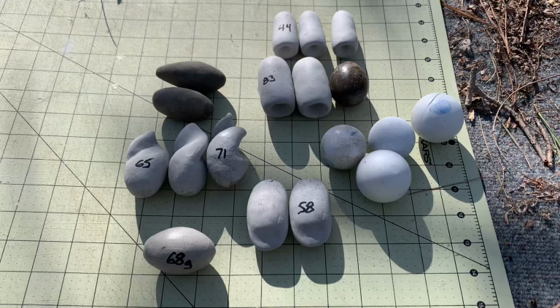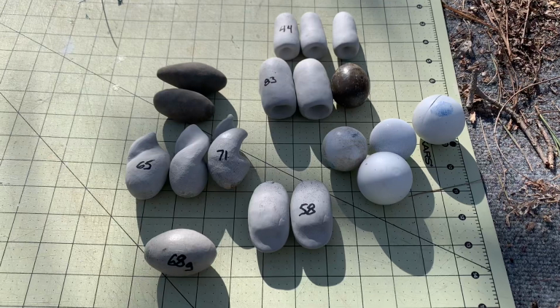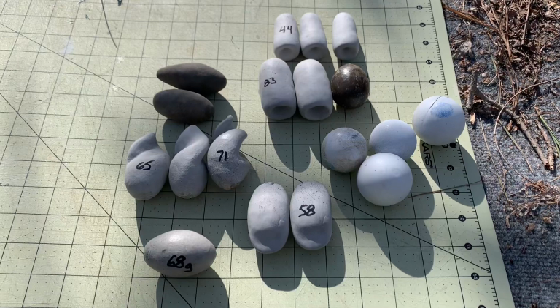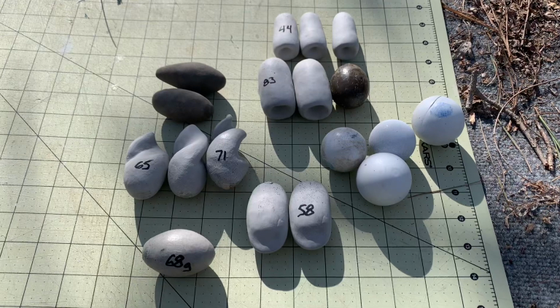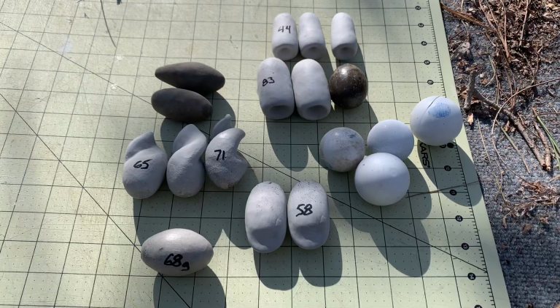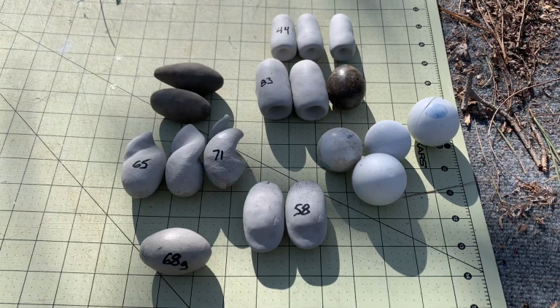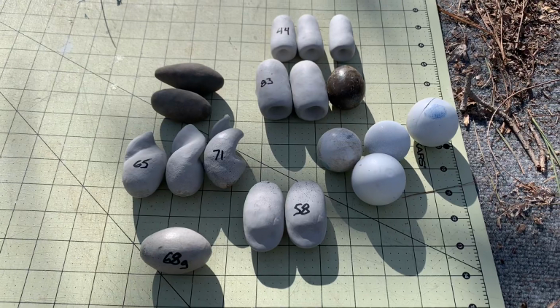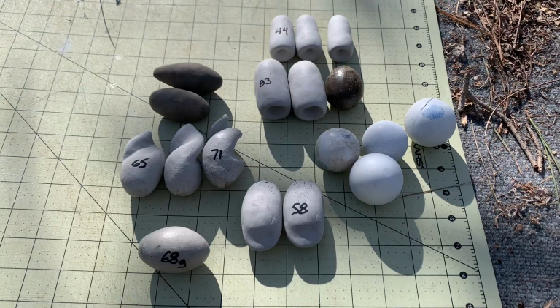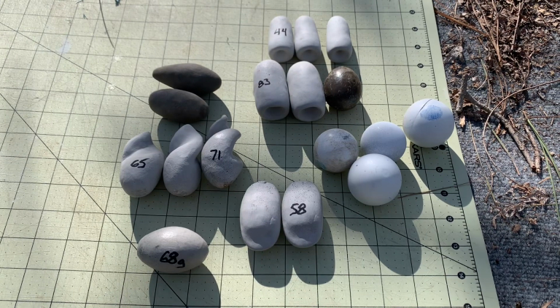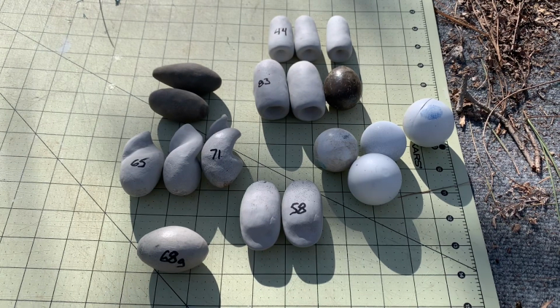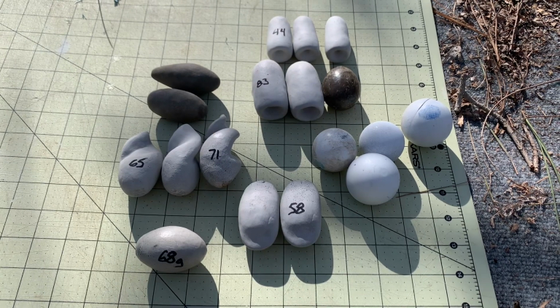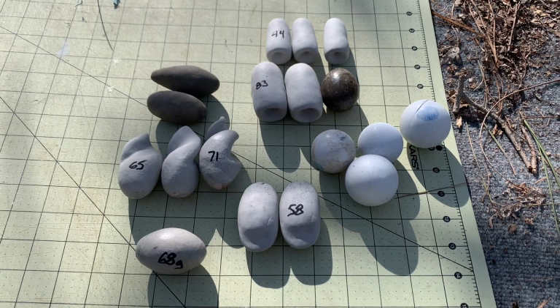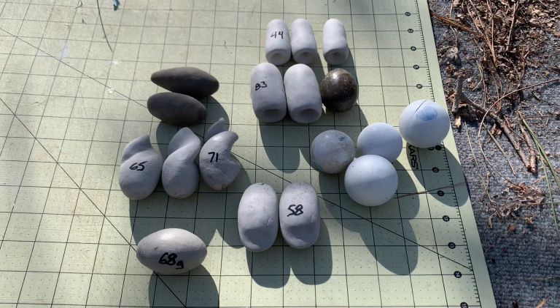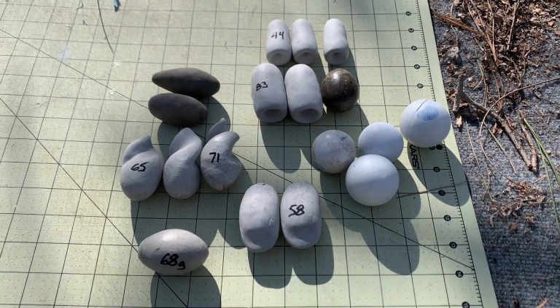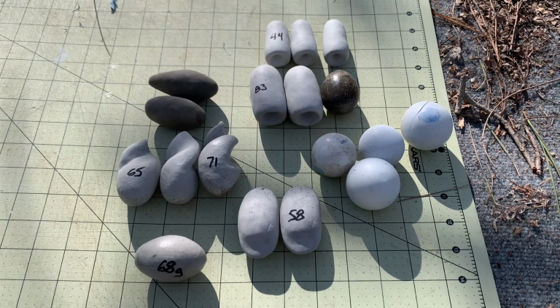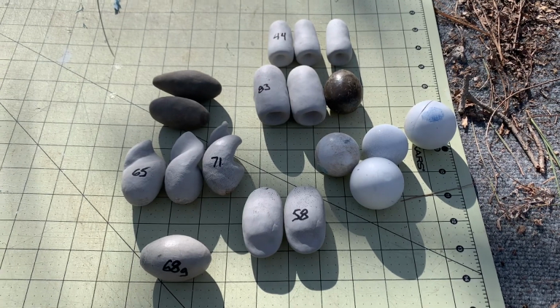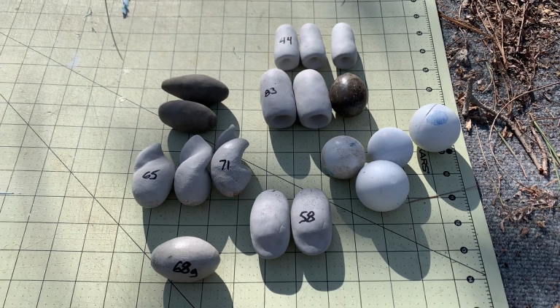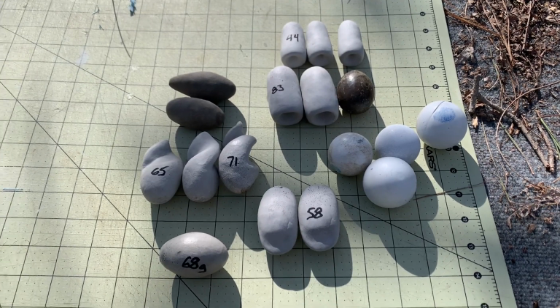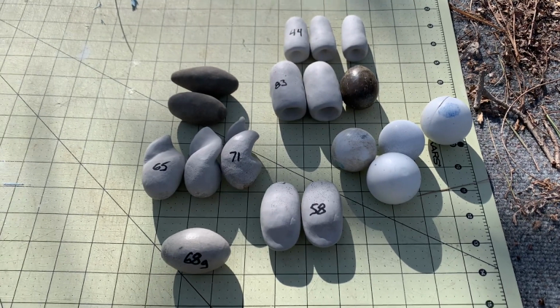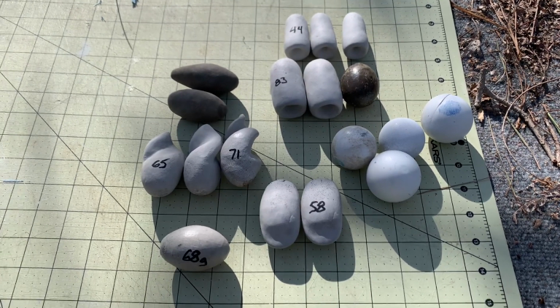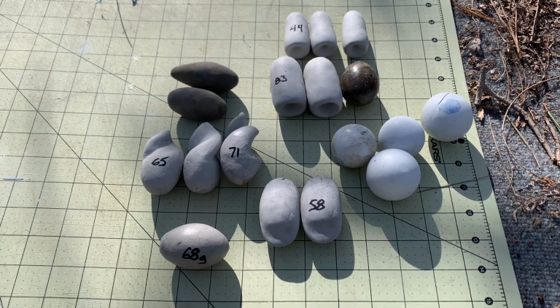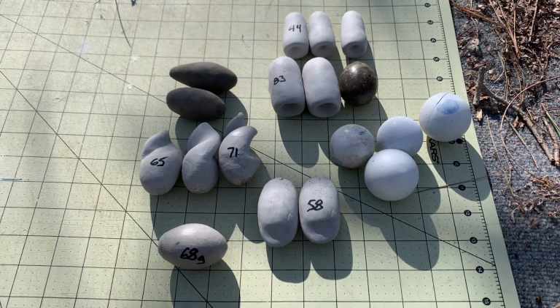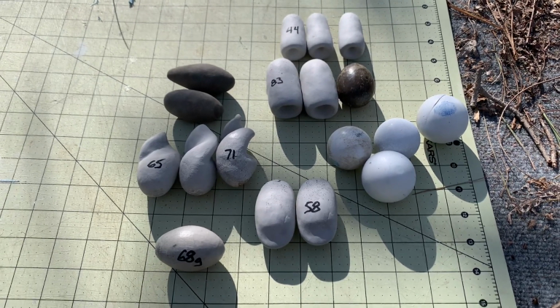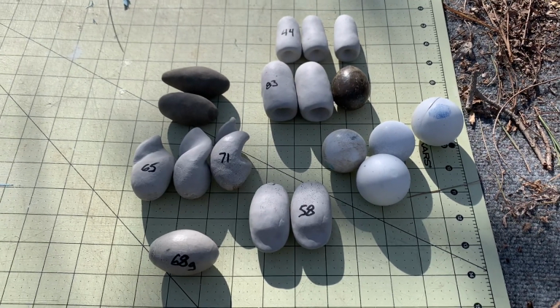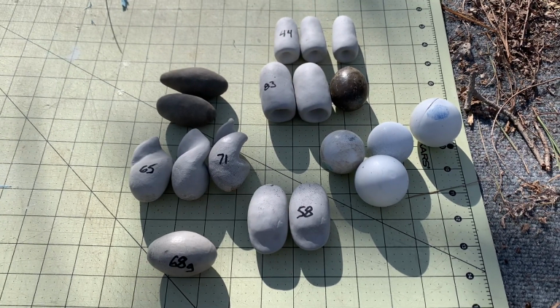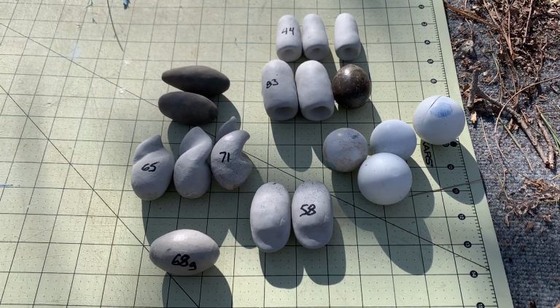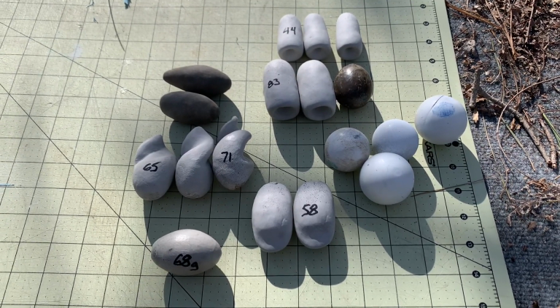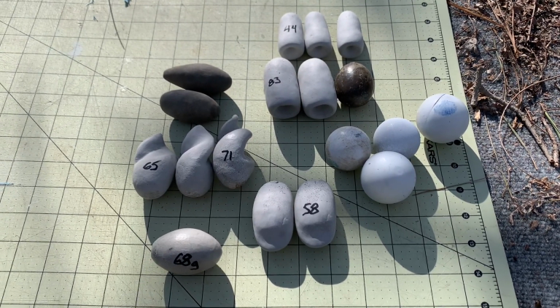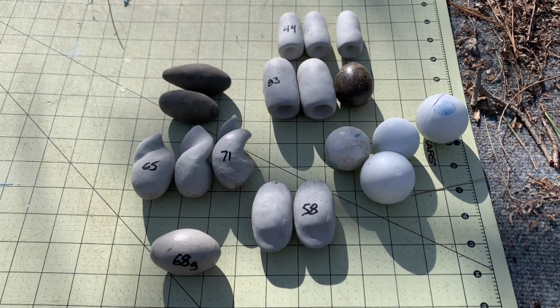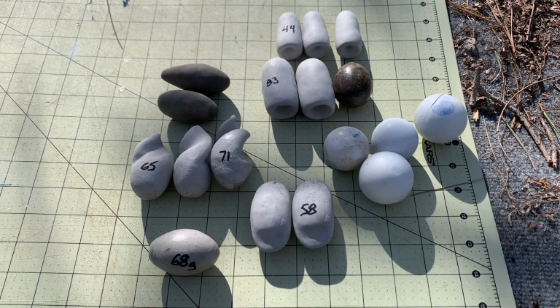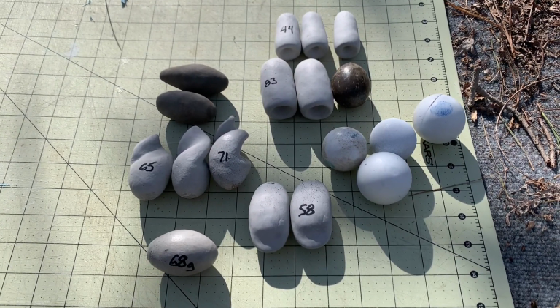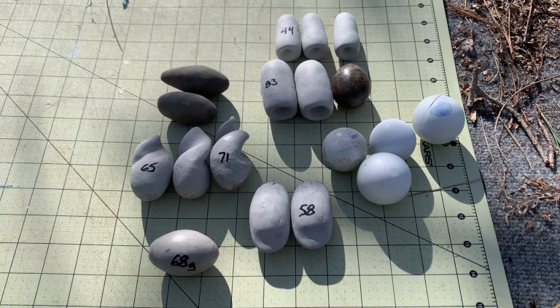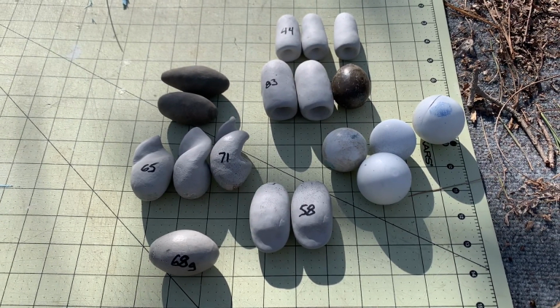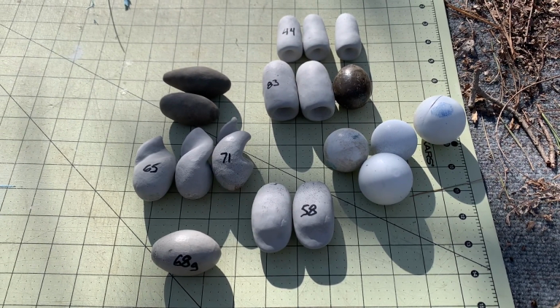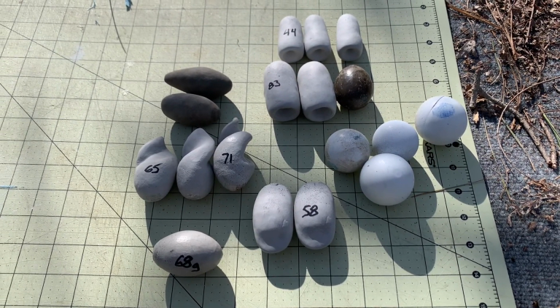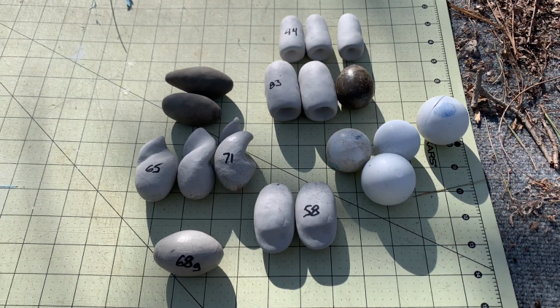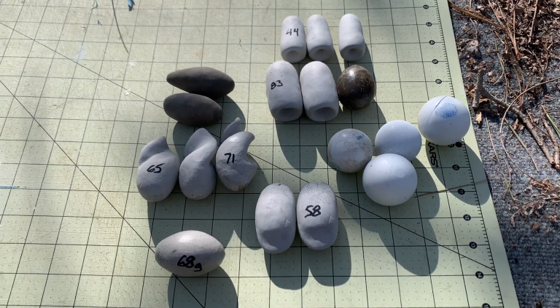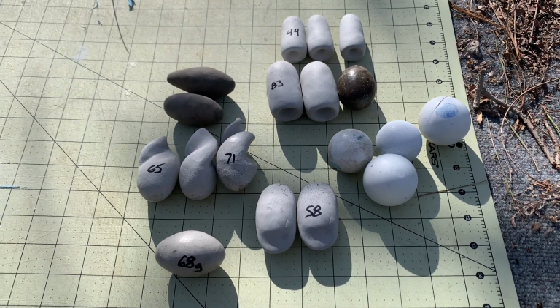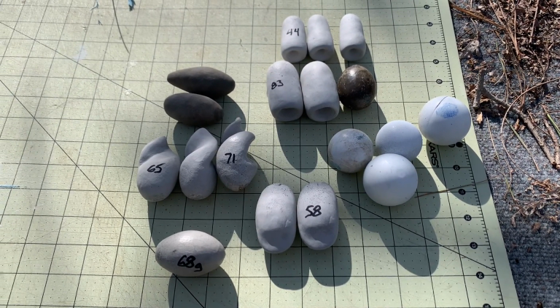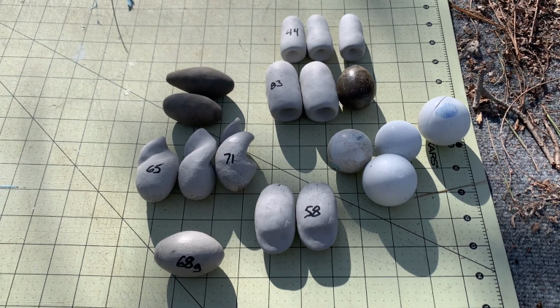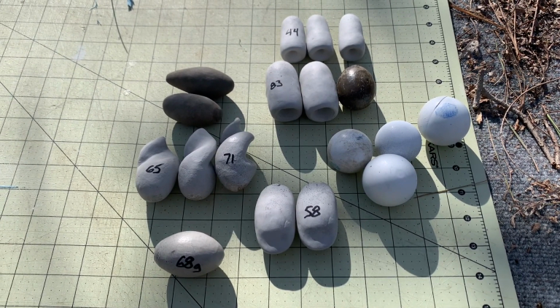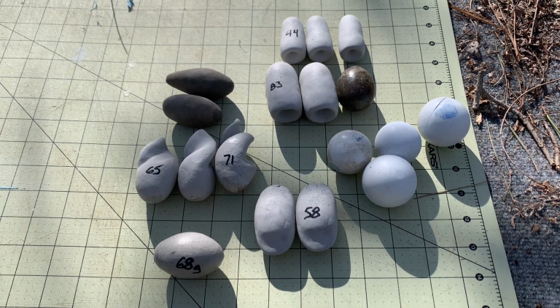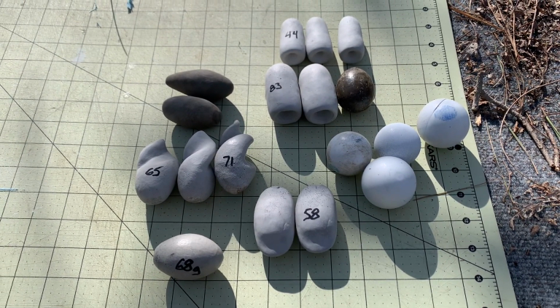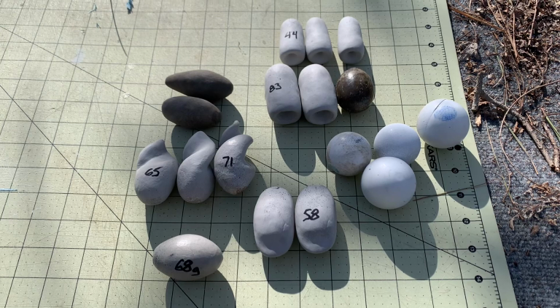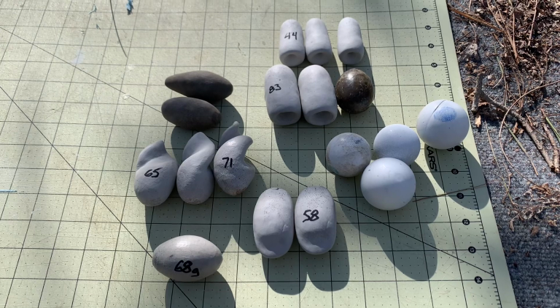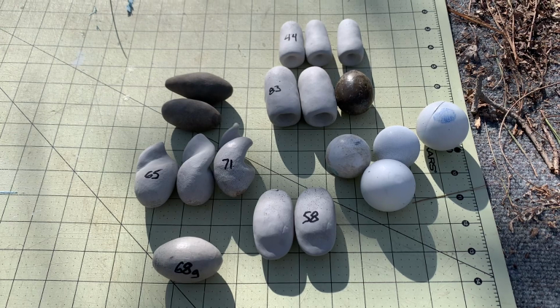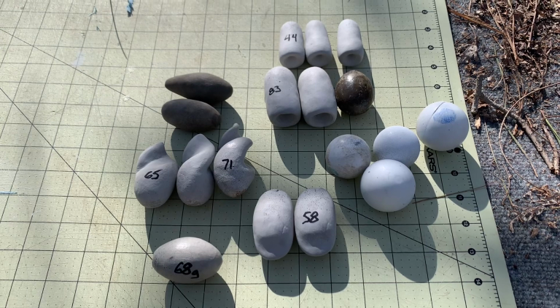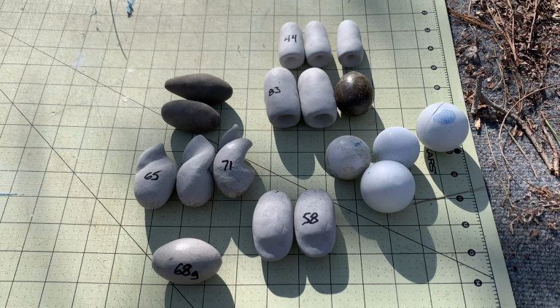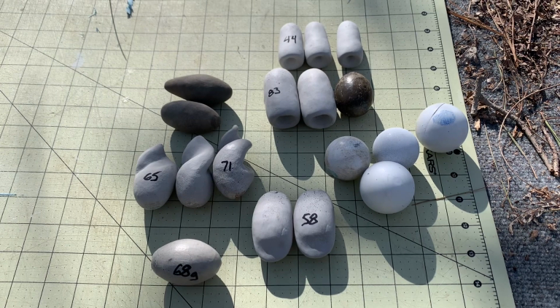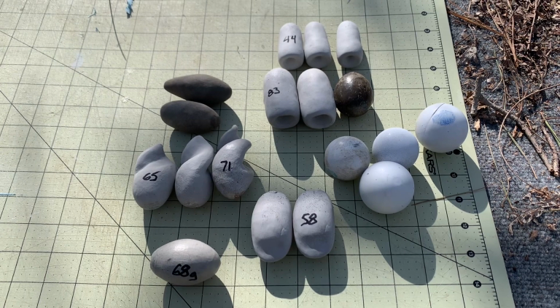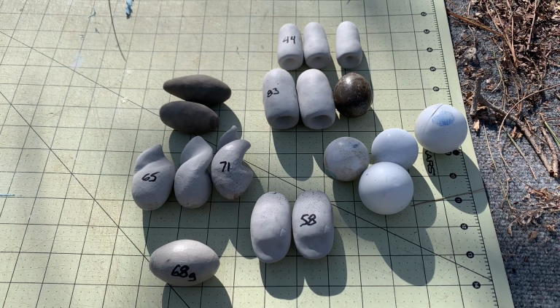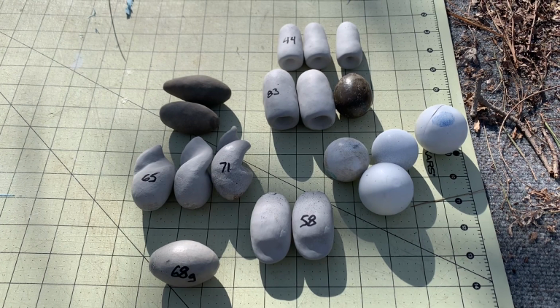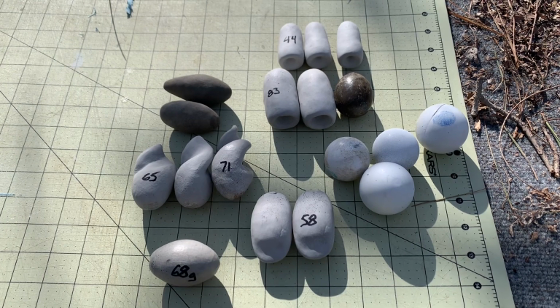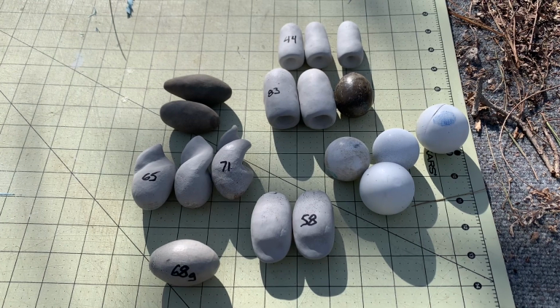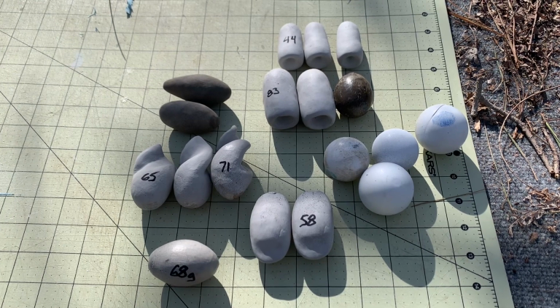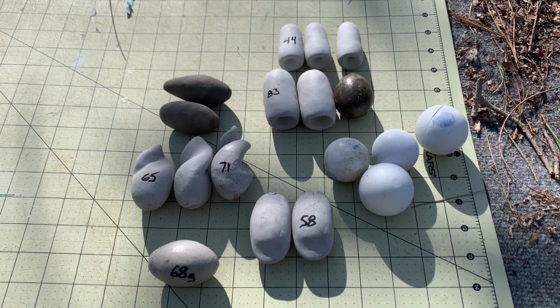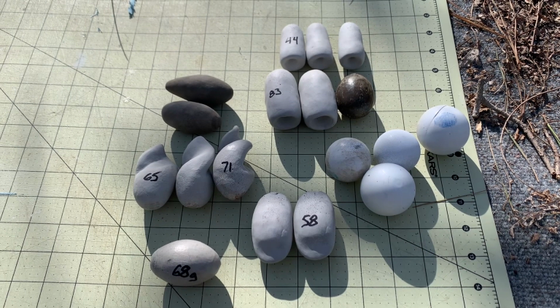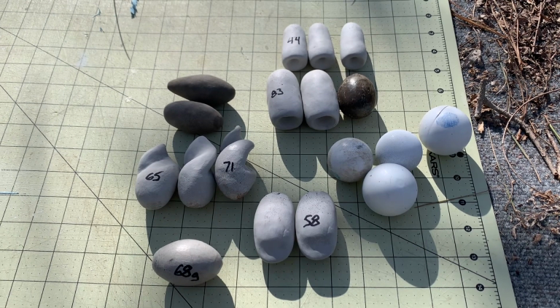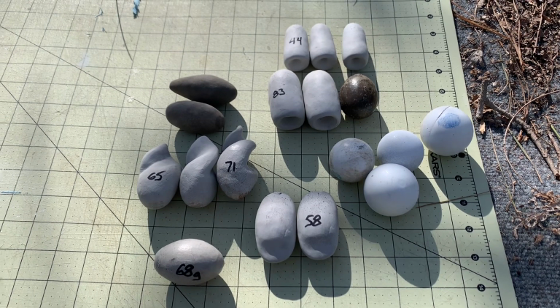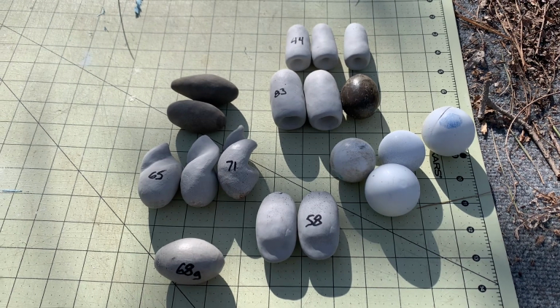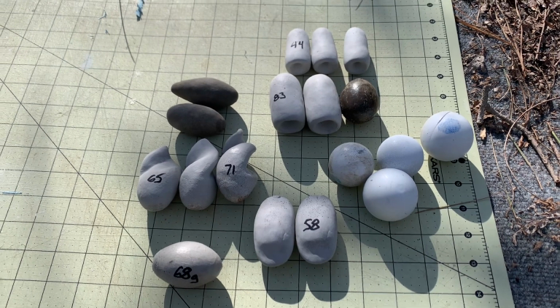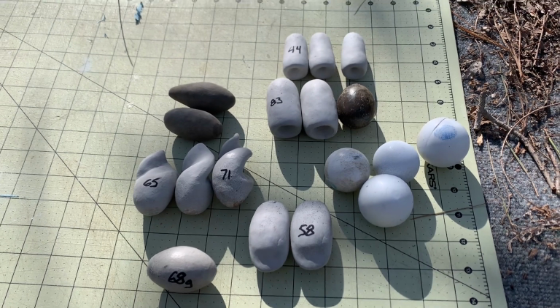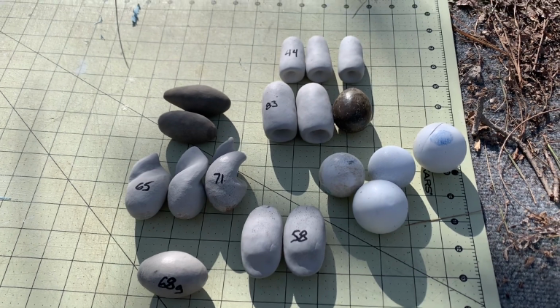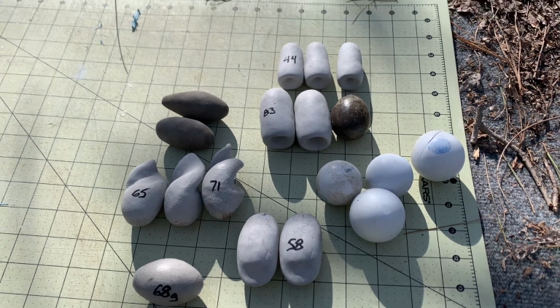Good afternoon. Today we're going to try and see what we can get flight-wise out of these different projectiles that I've made.